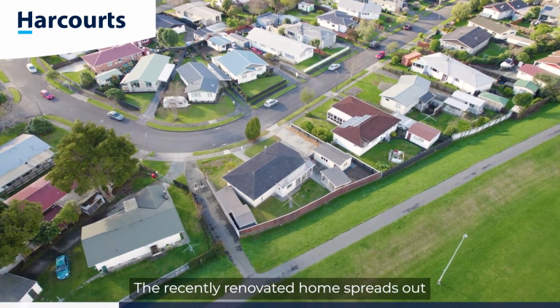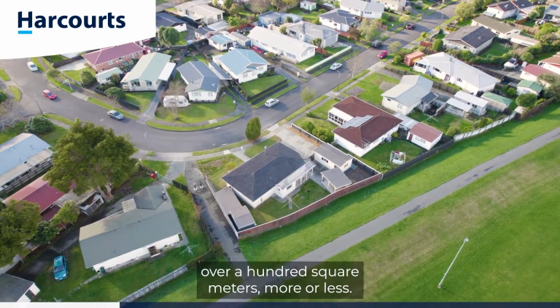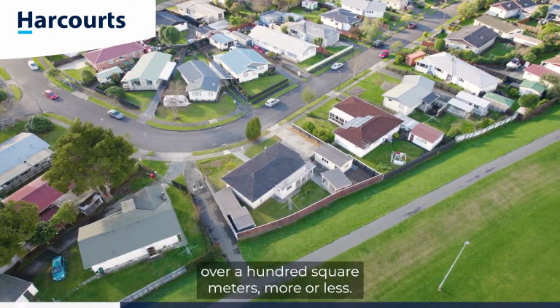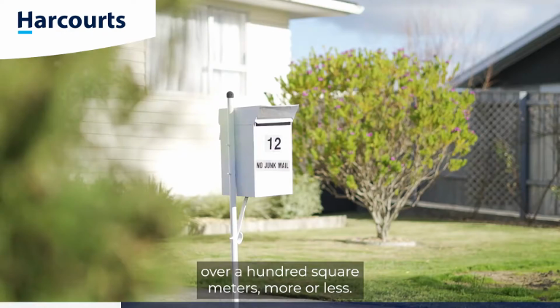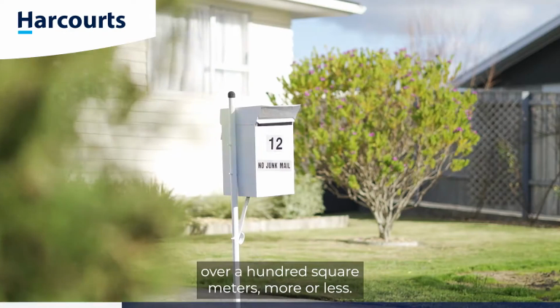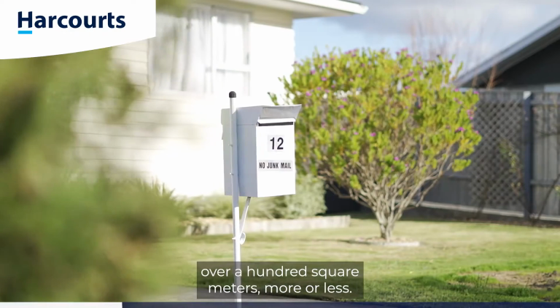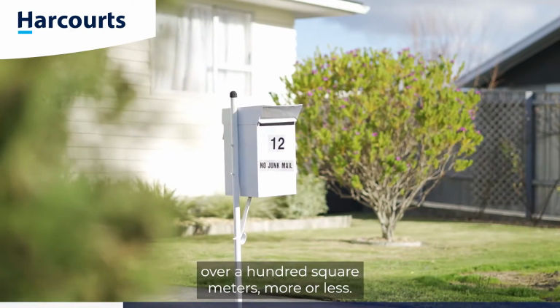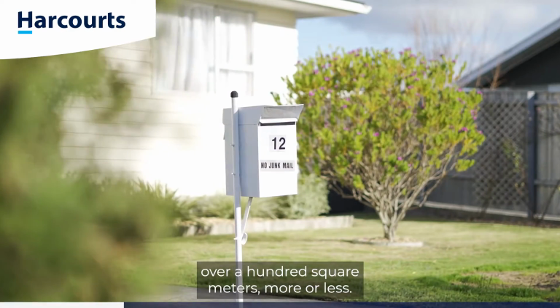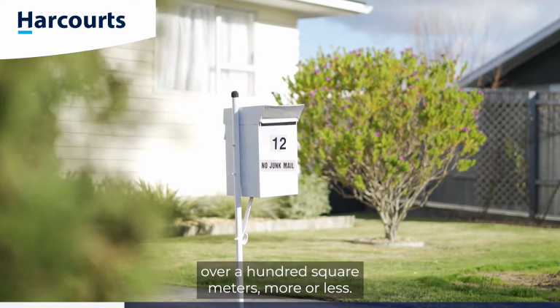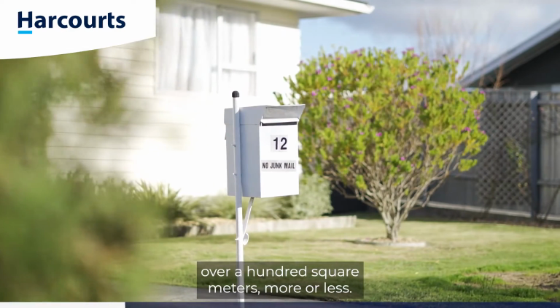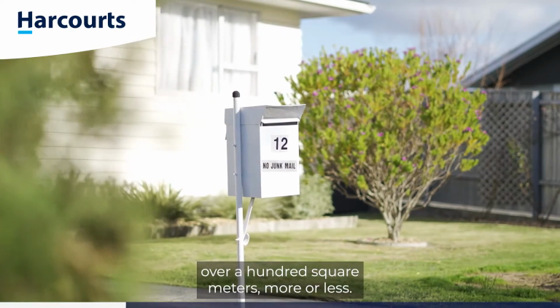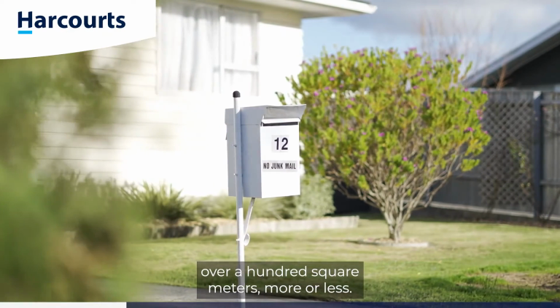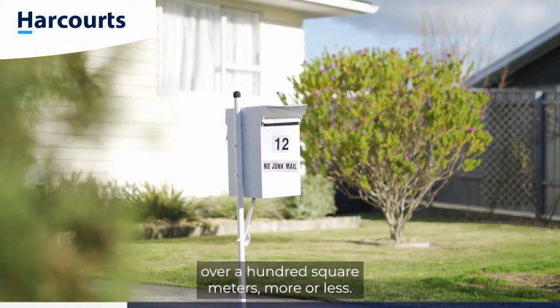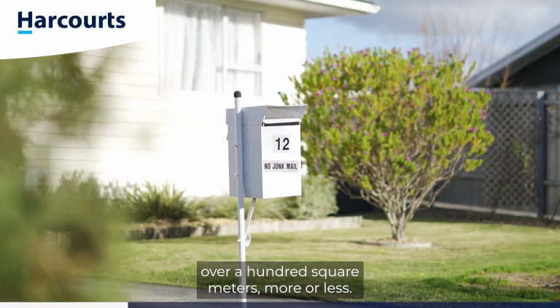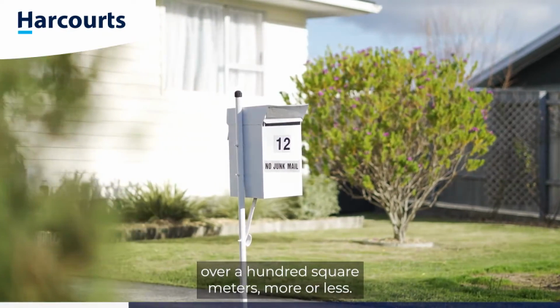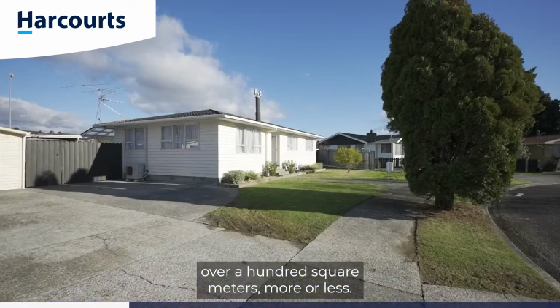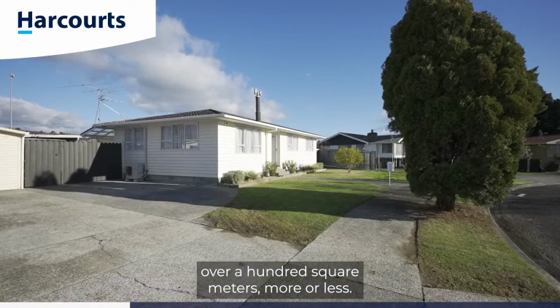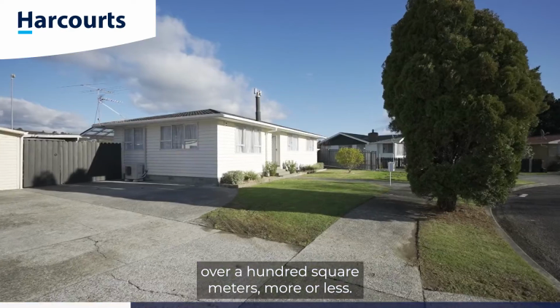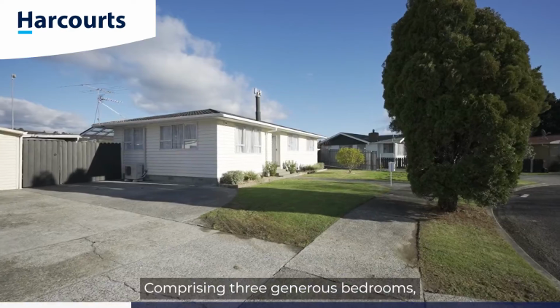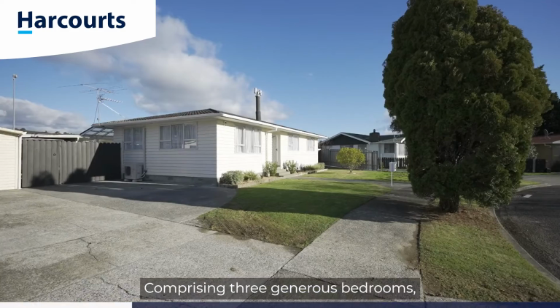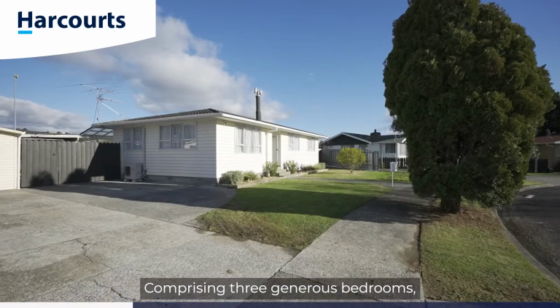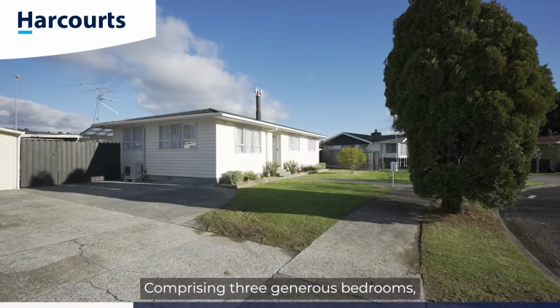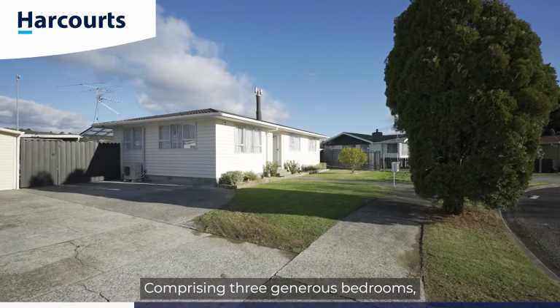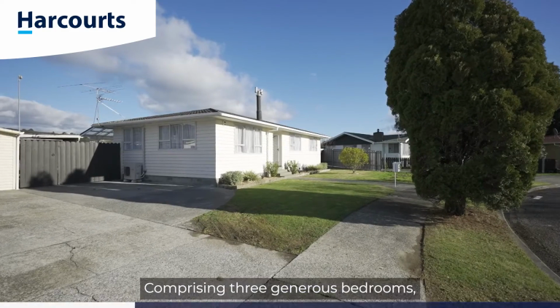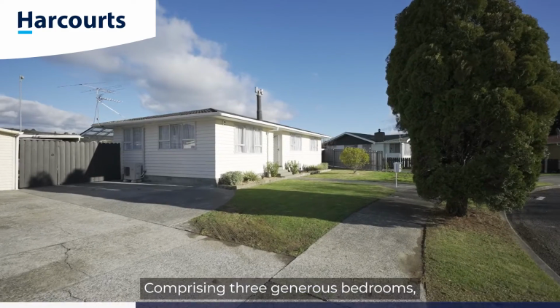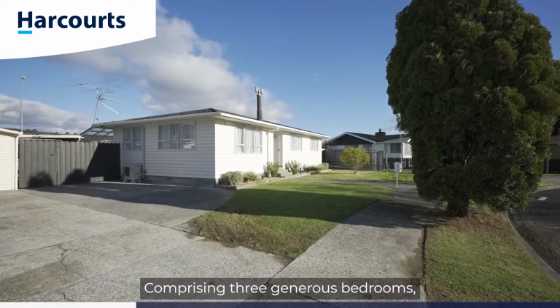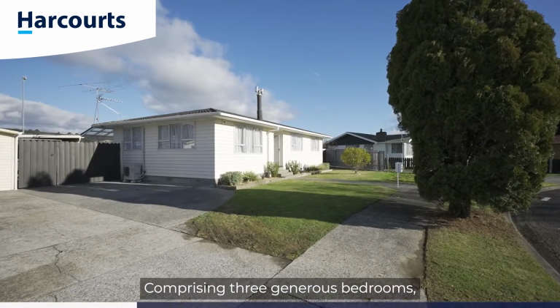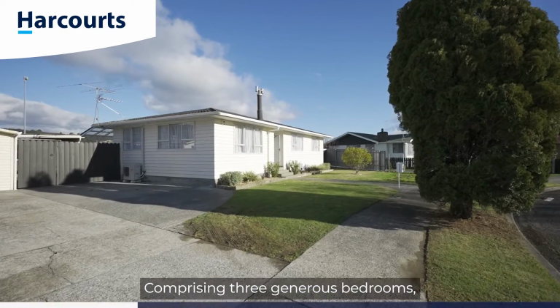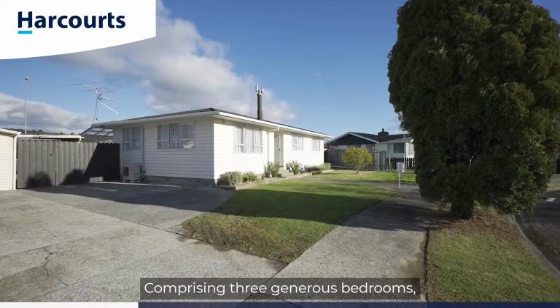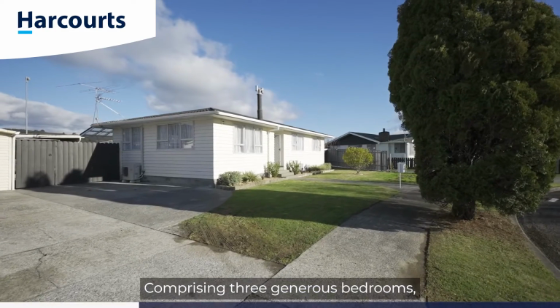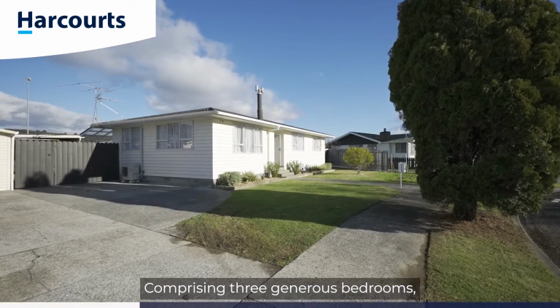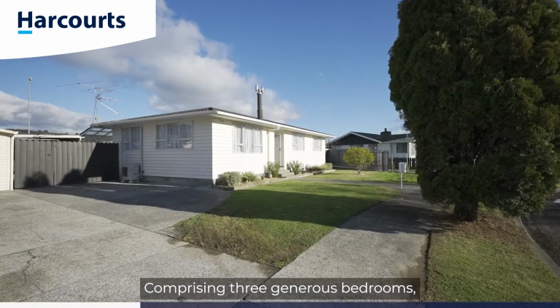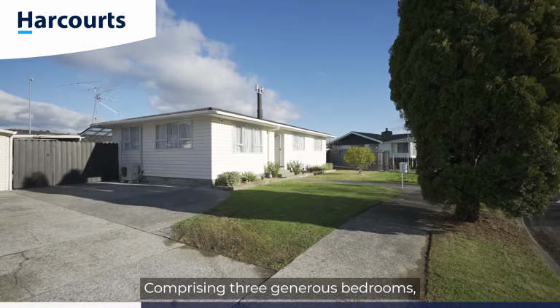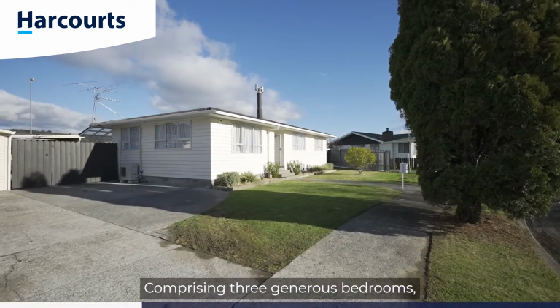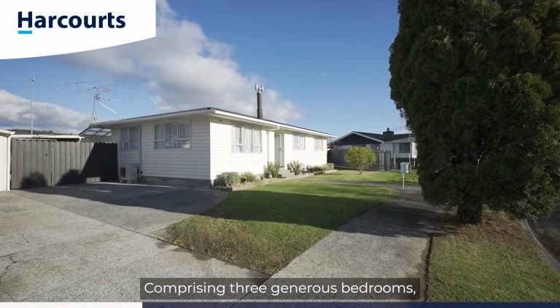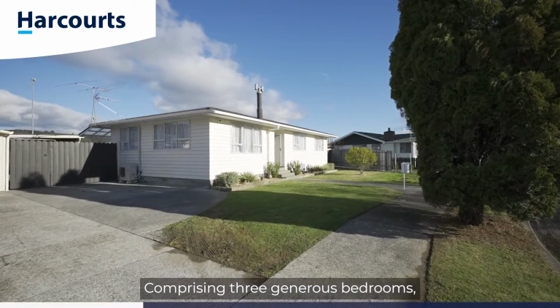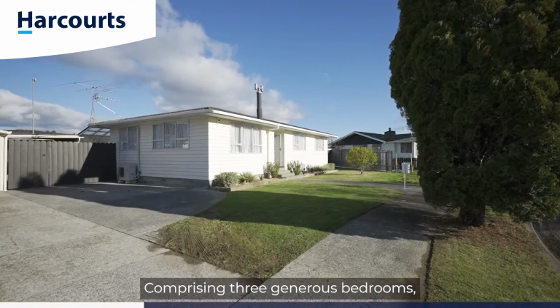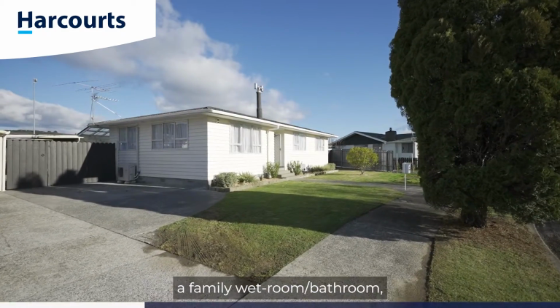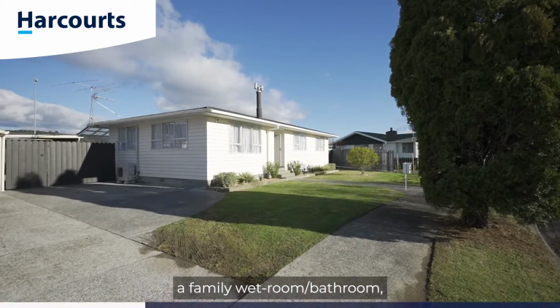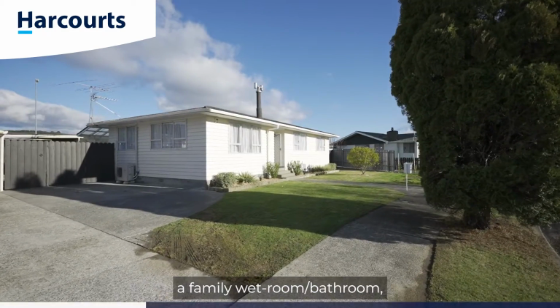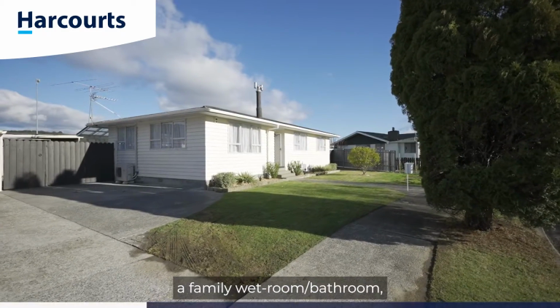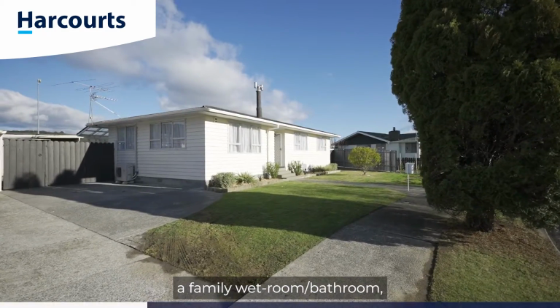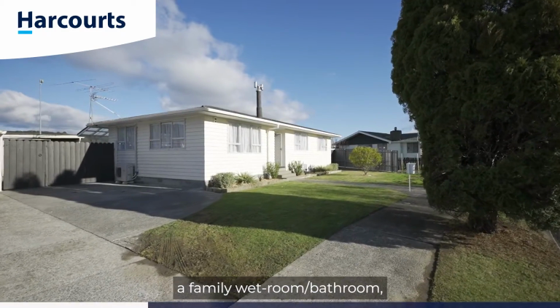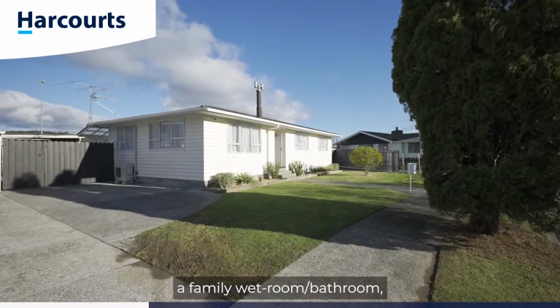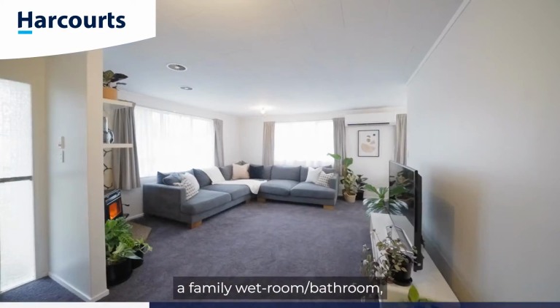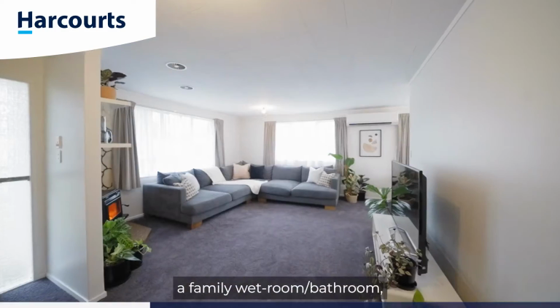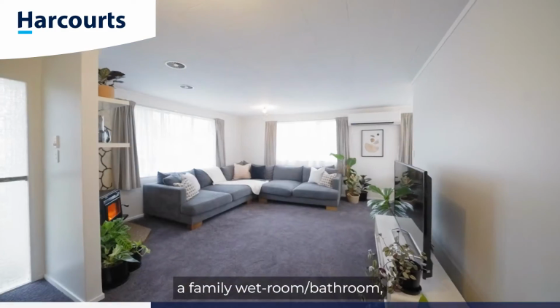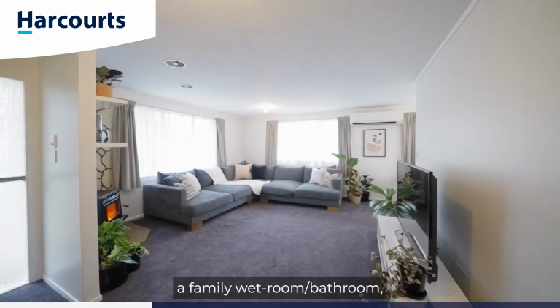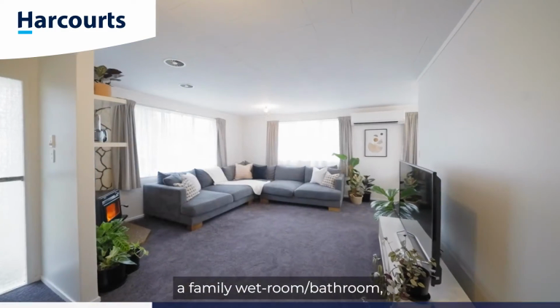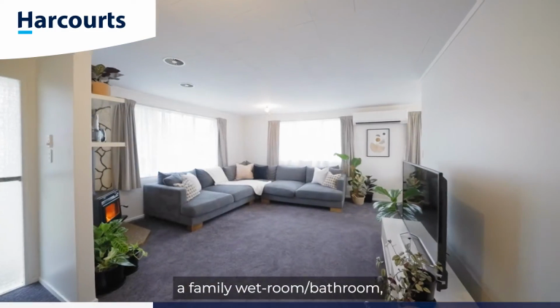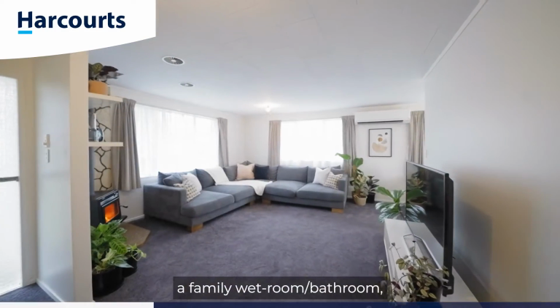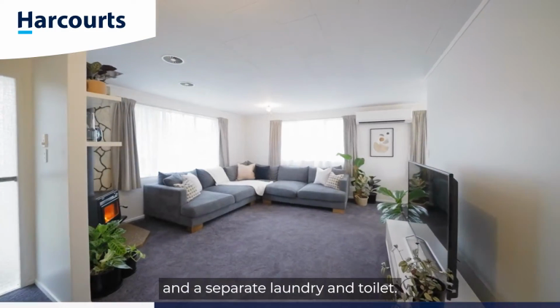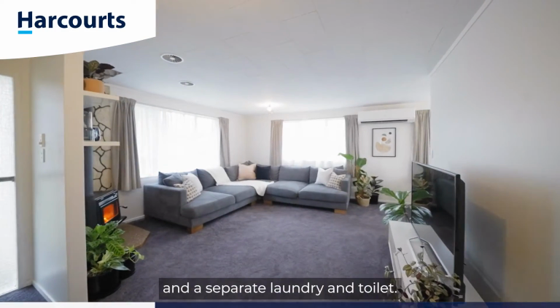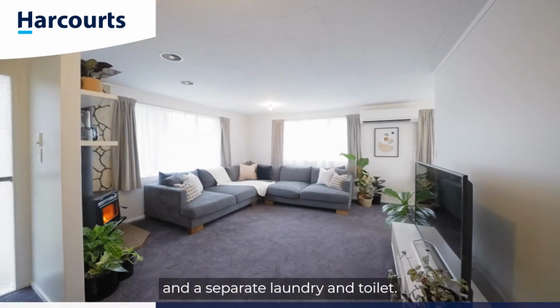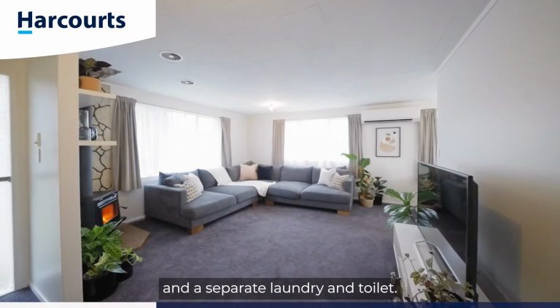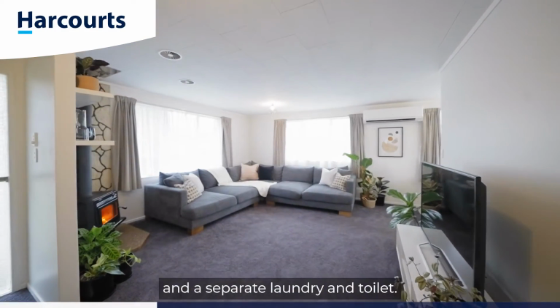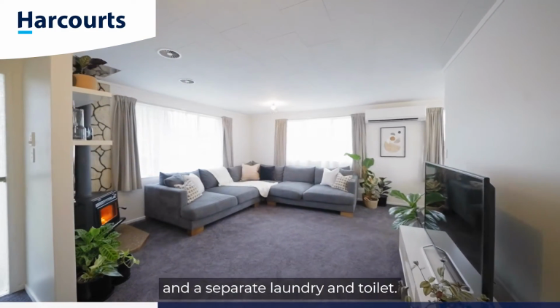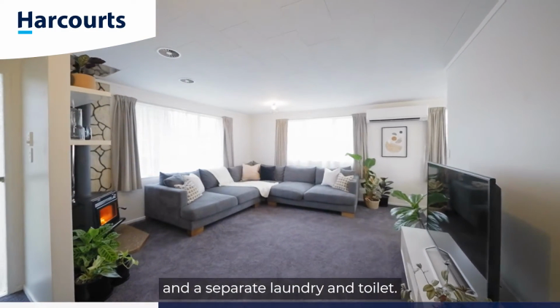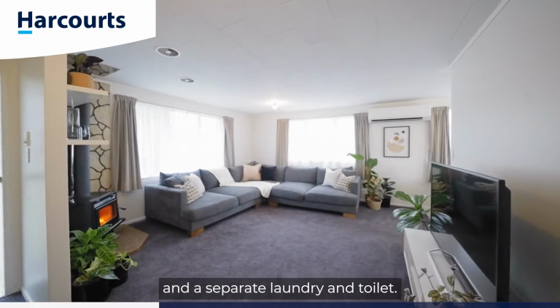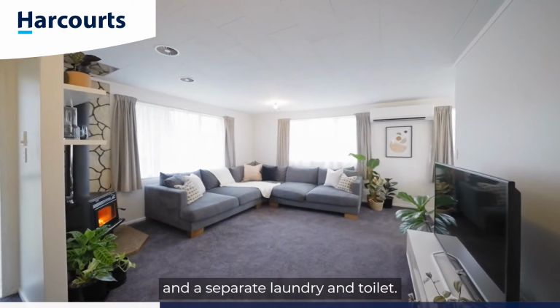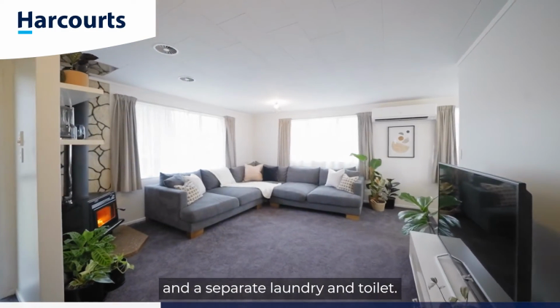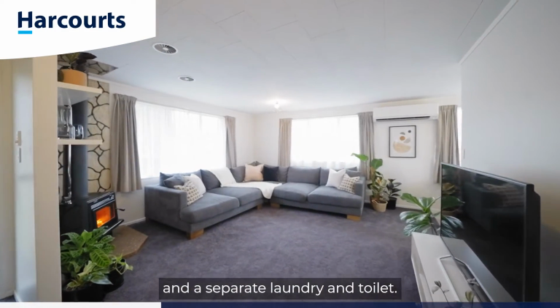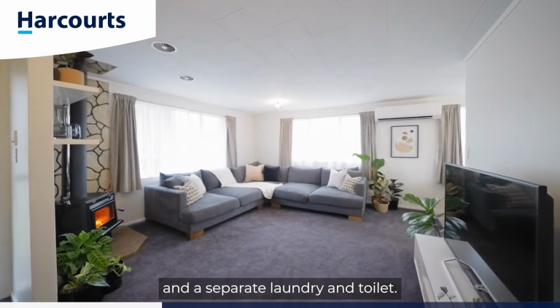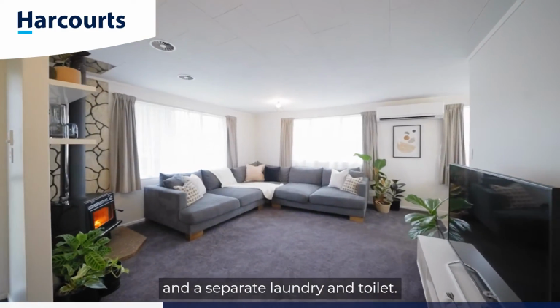The home spreads out over 100 square meters more or less, comprising three generous bedrooms, a family wet room bathroom, and a separate laundry and toilet.